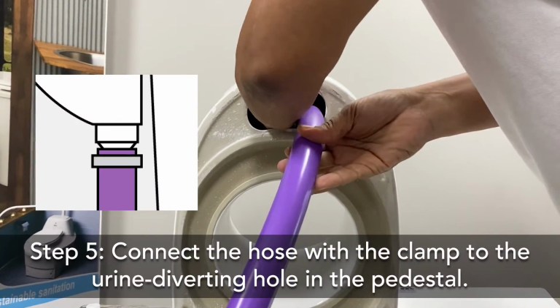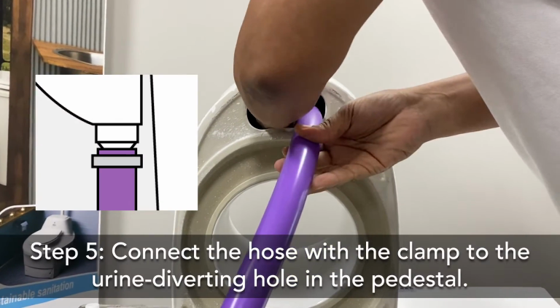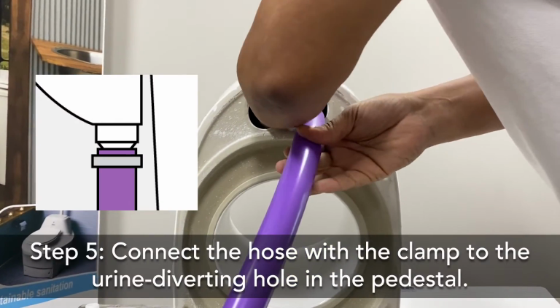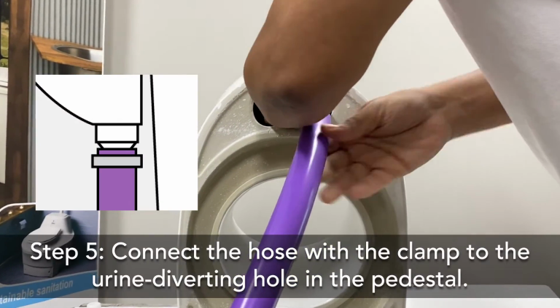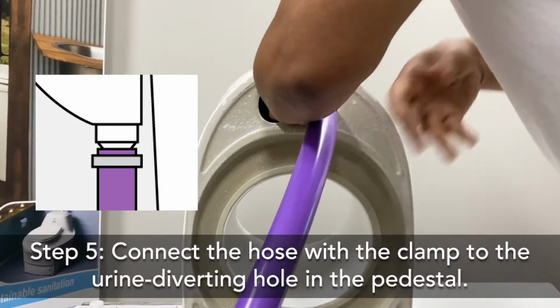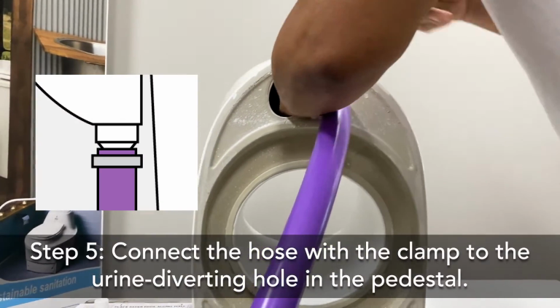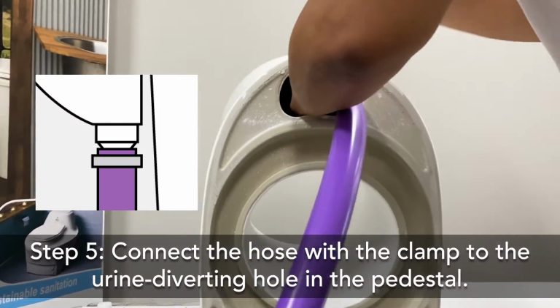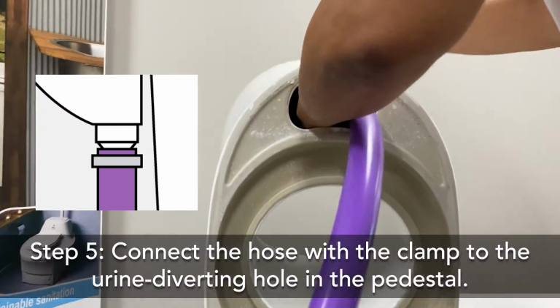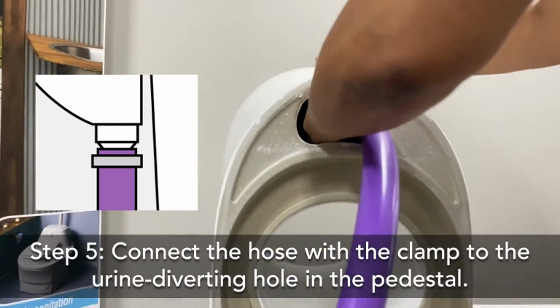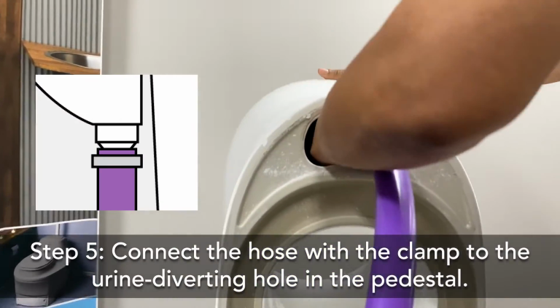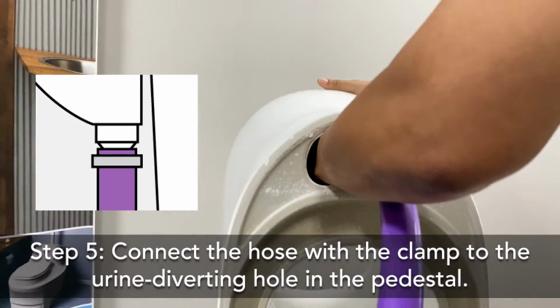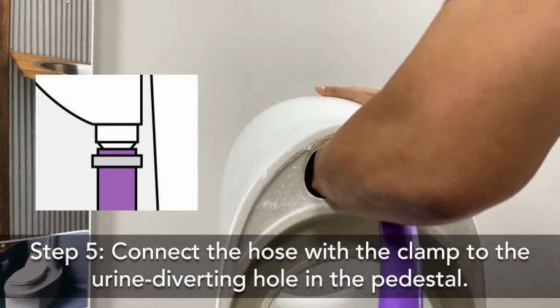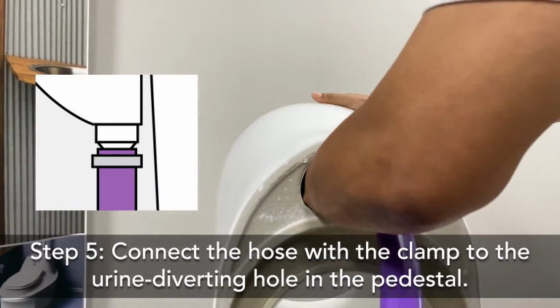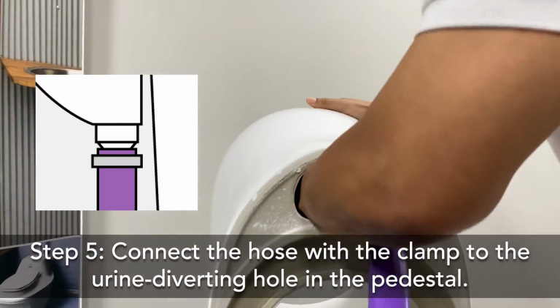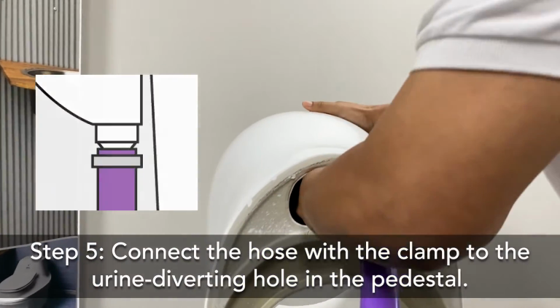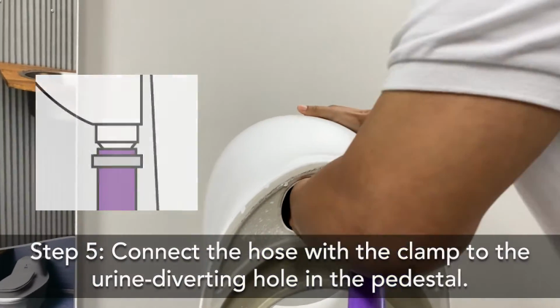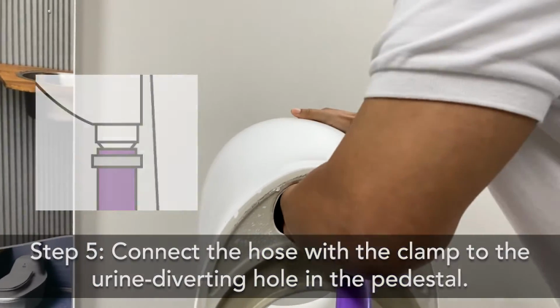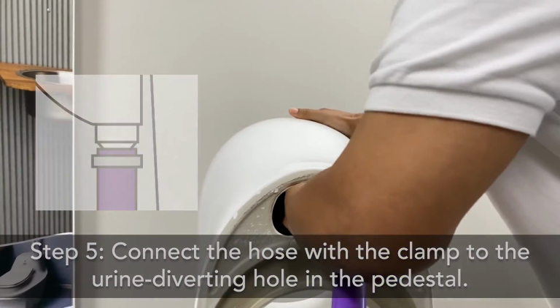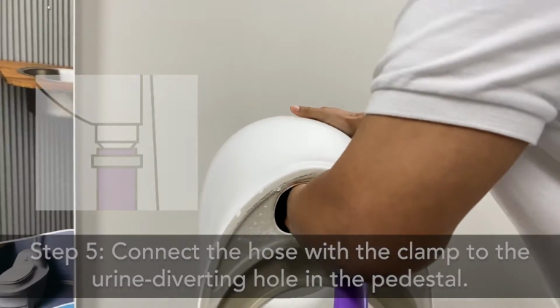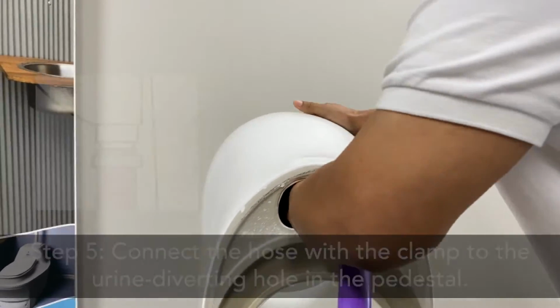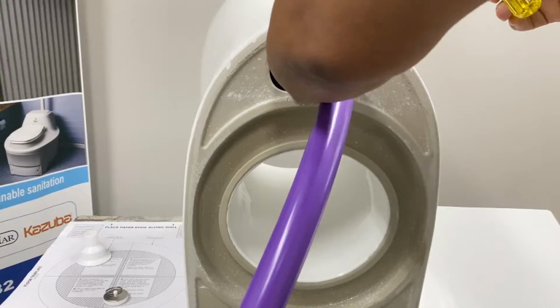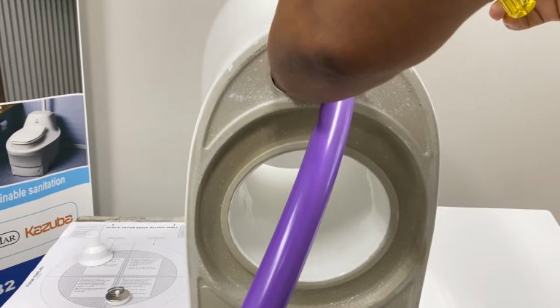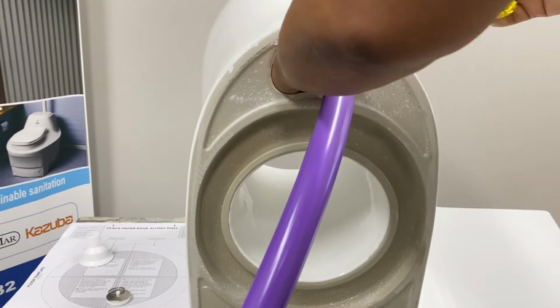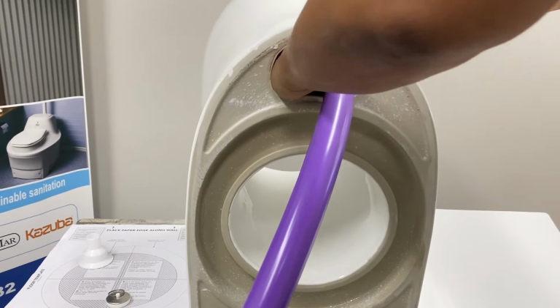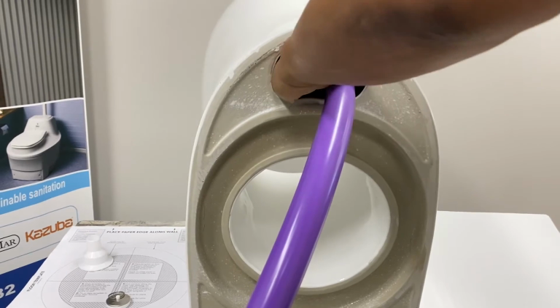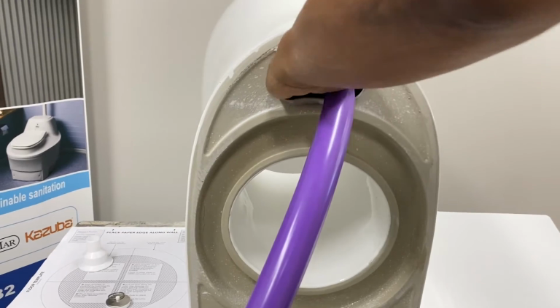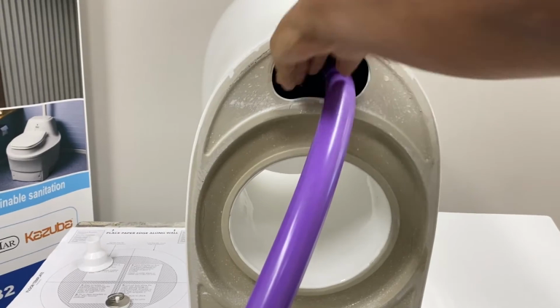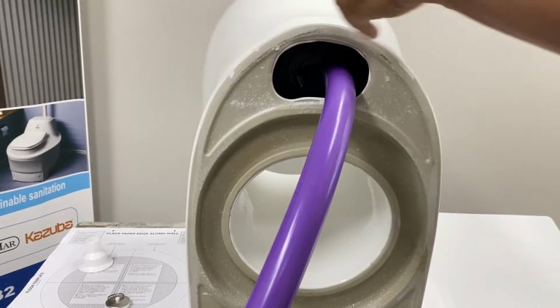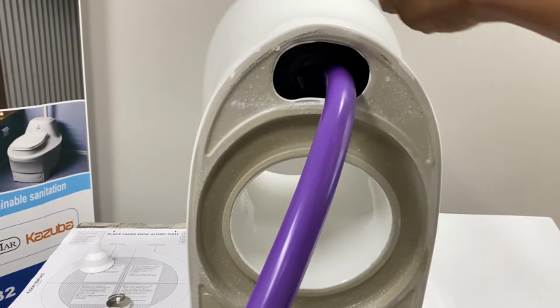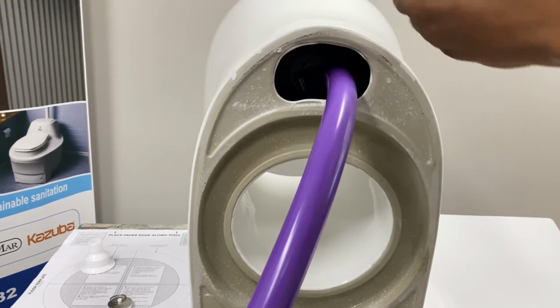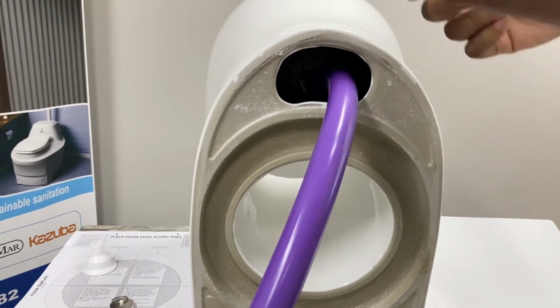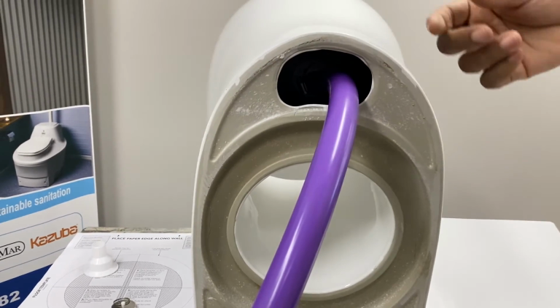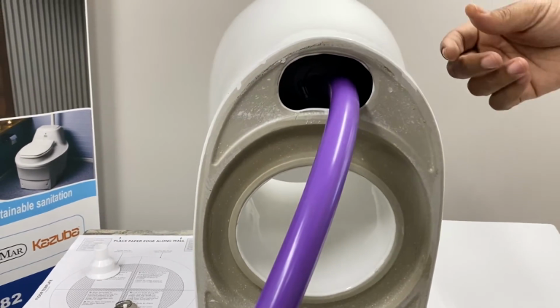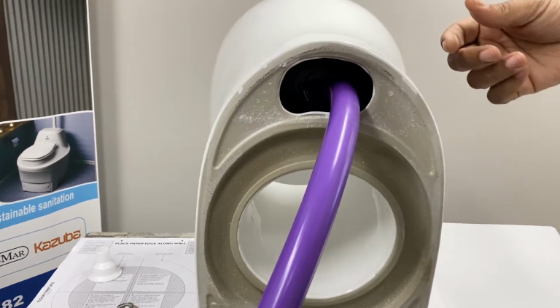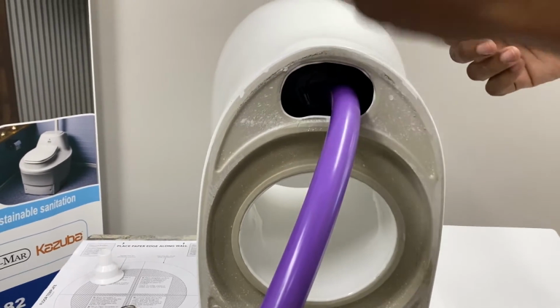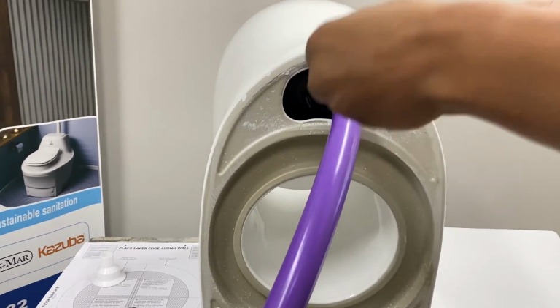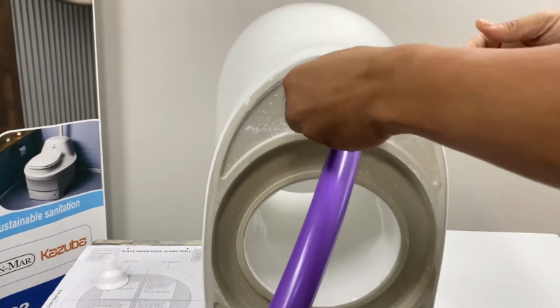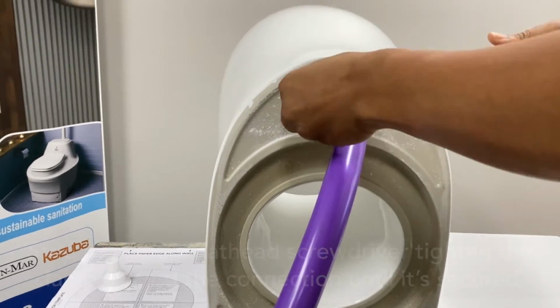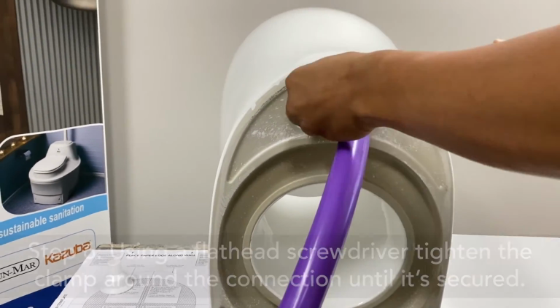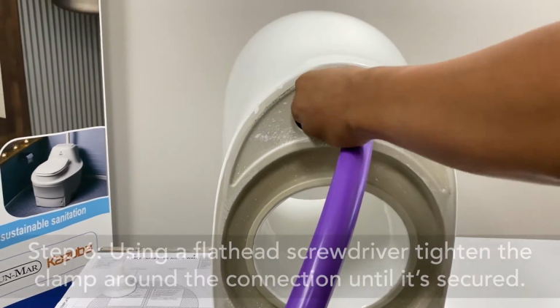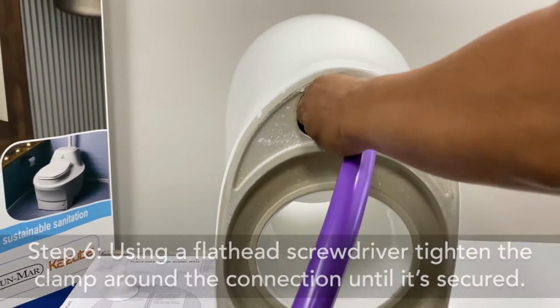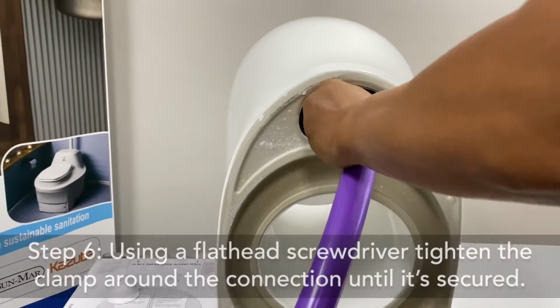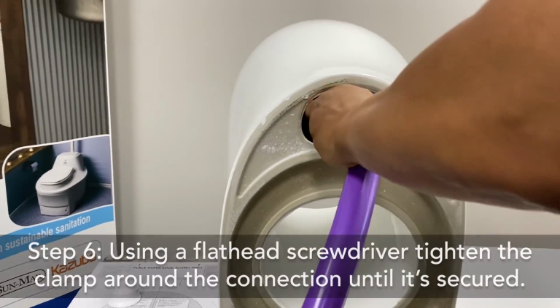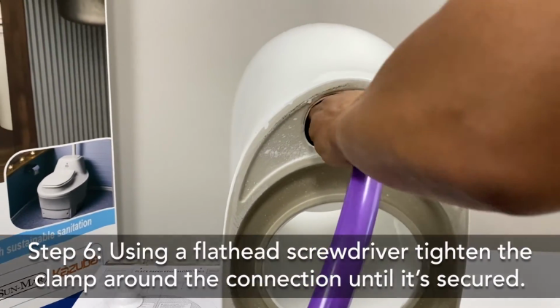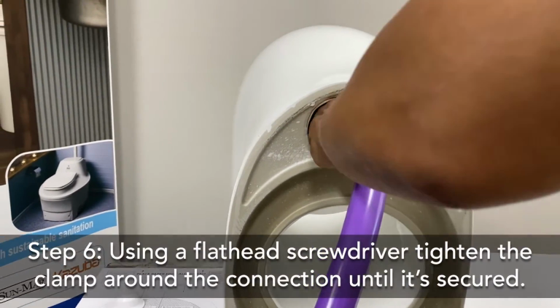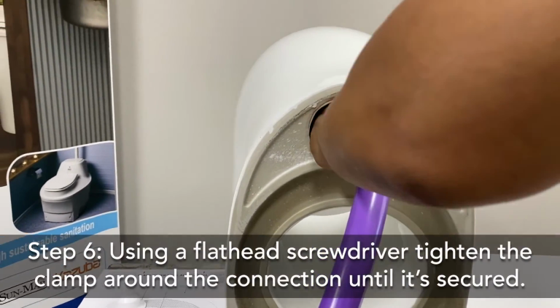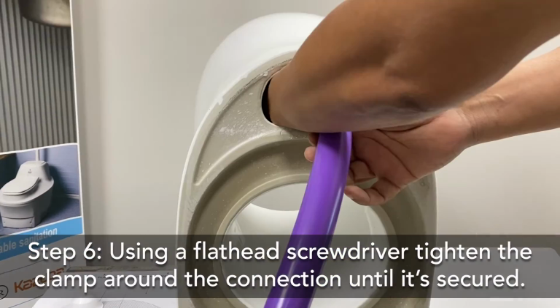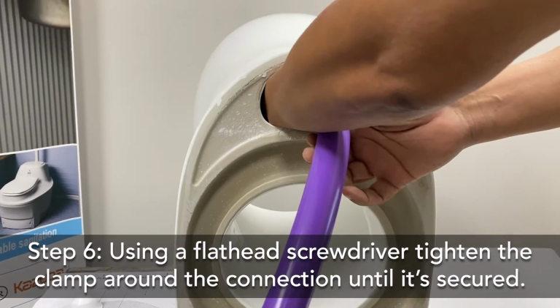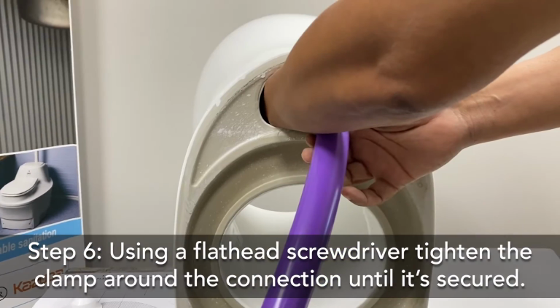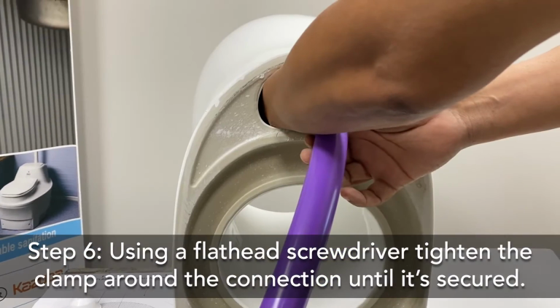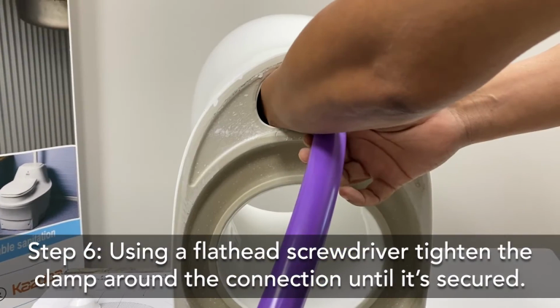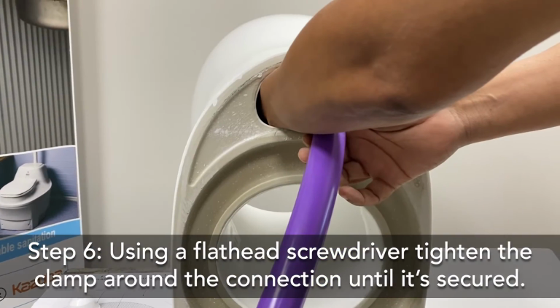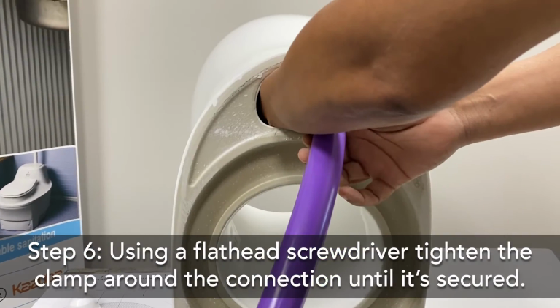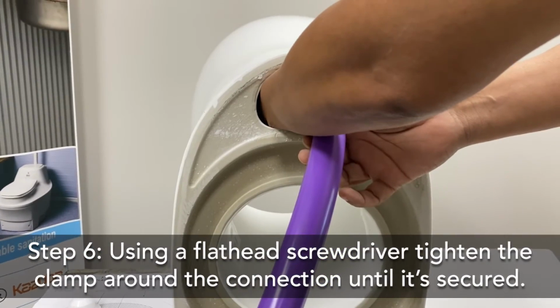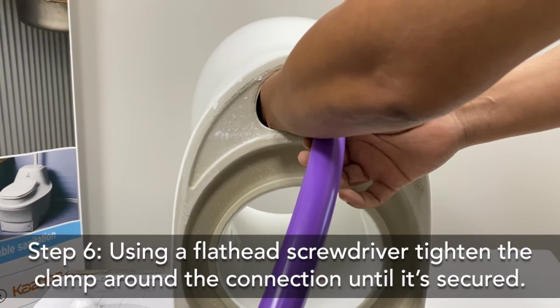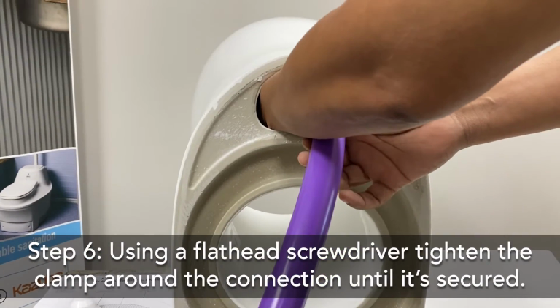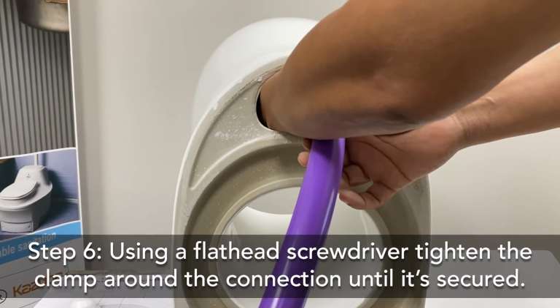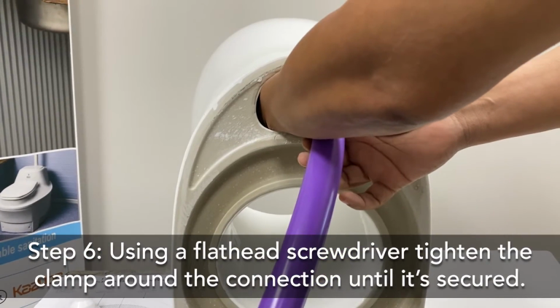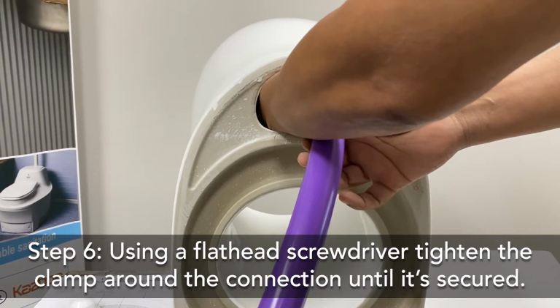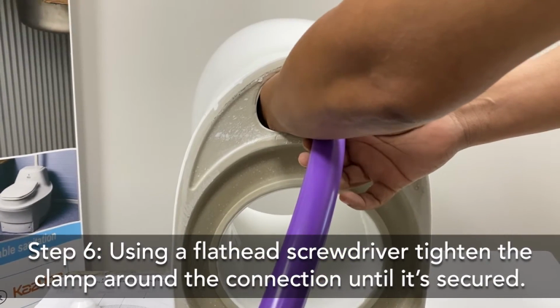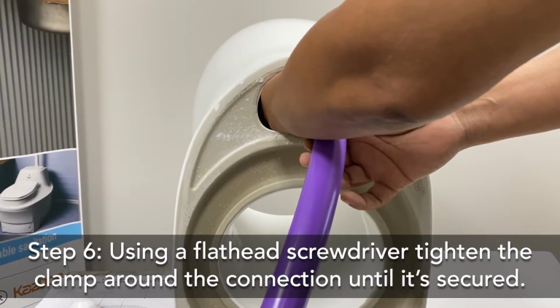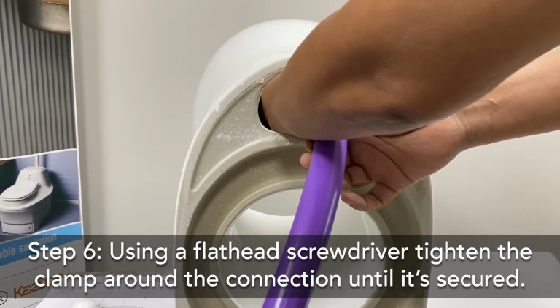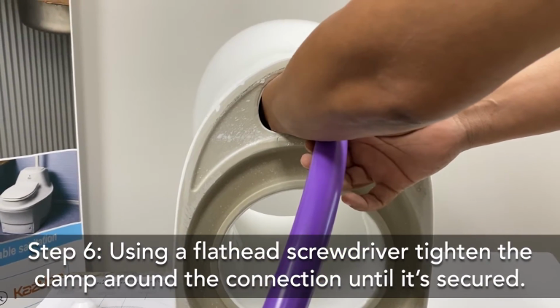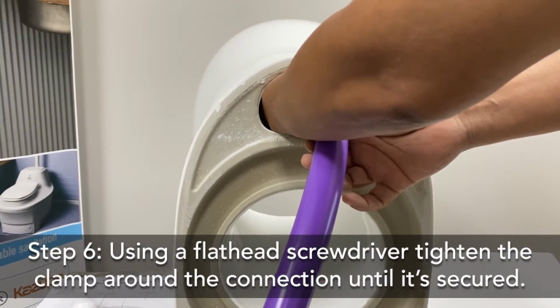Push and twist to make sure that it properly connects. I'll then grab a short flathead screwdriver and tighten the clamp around the connection until it is secure.